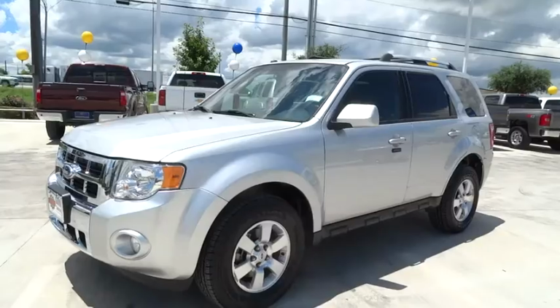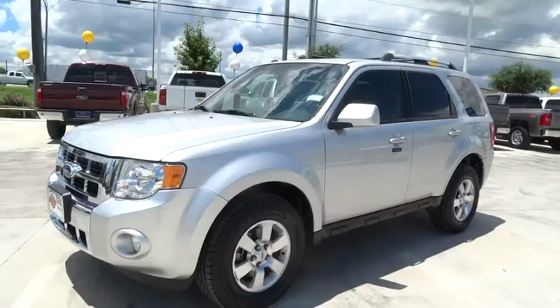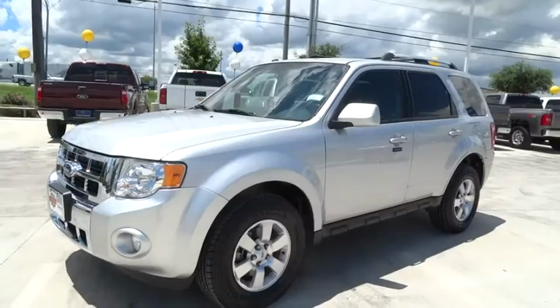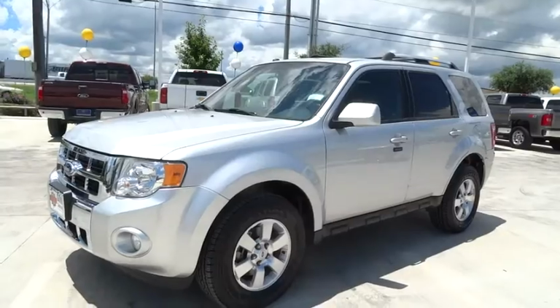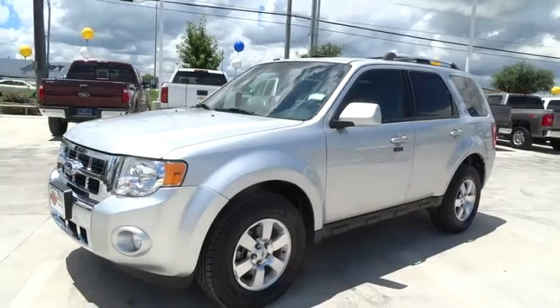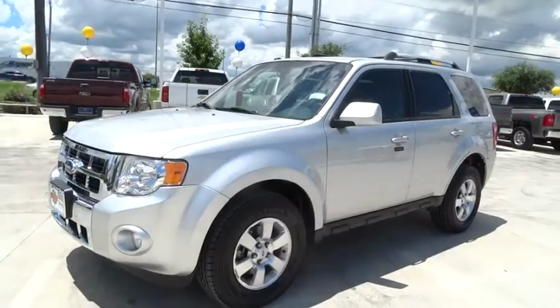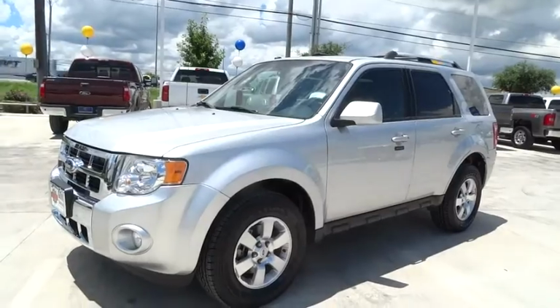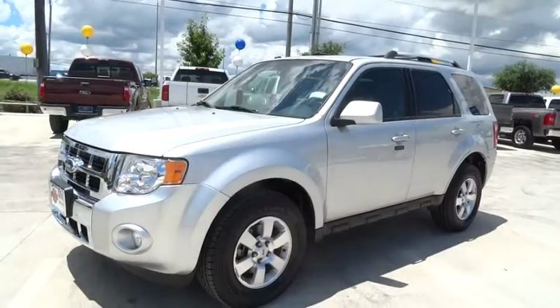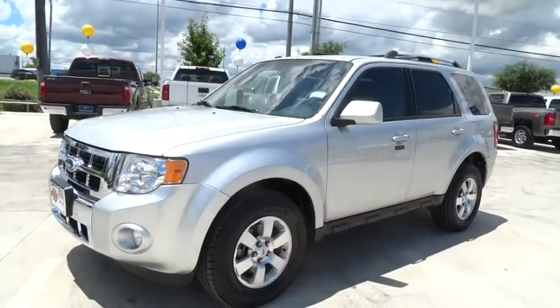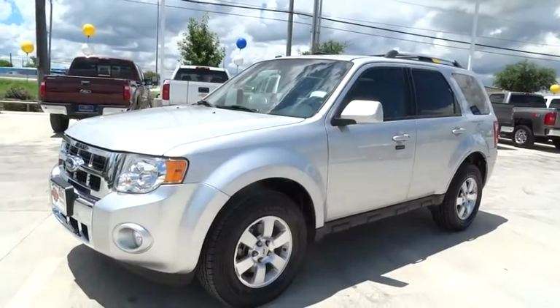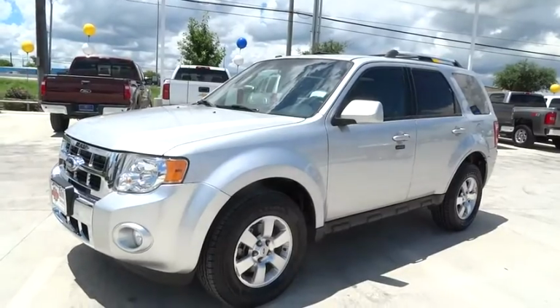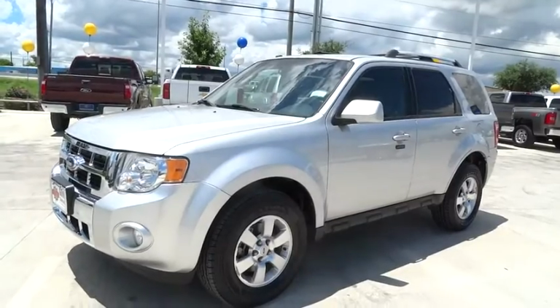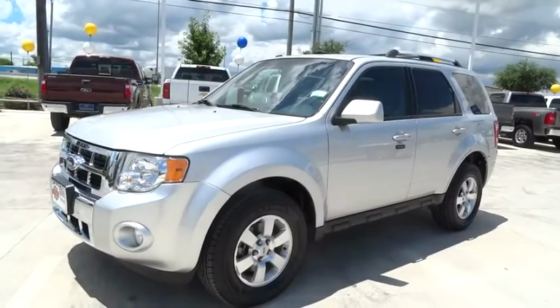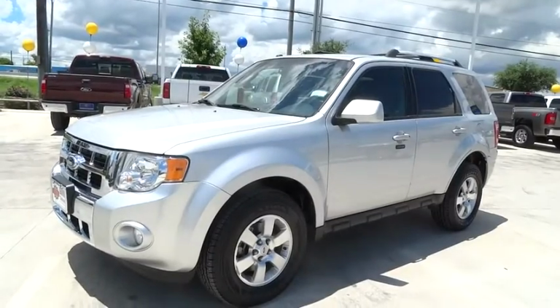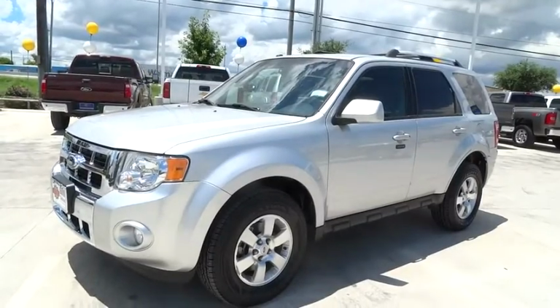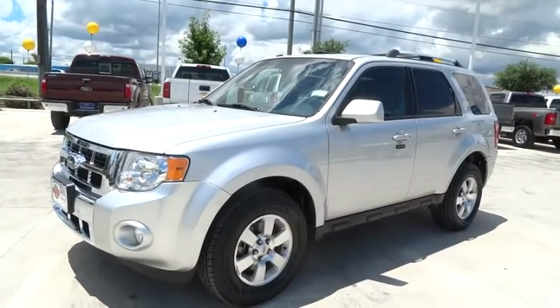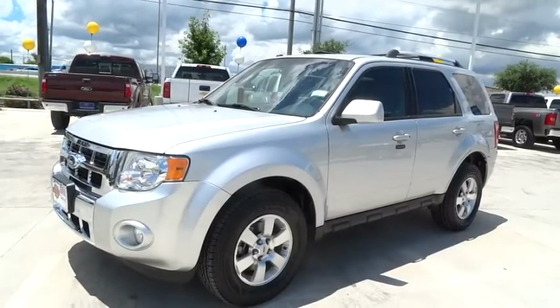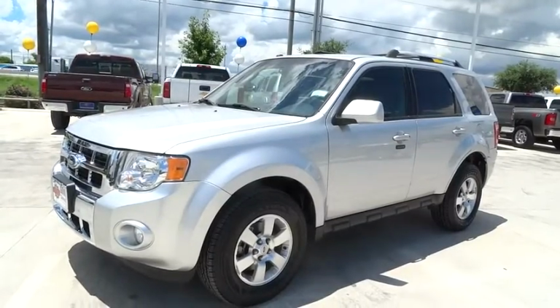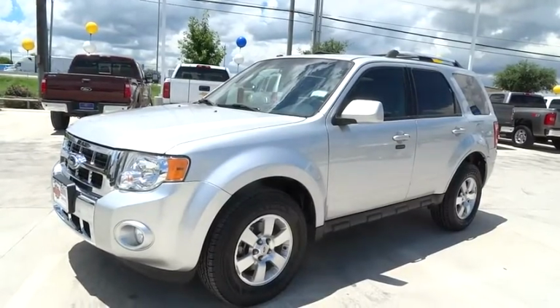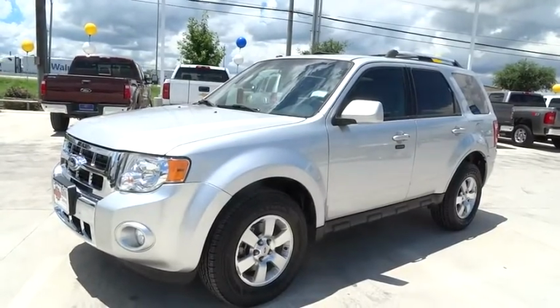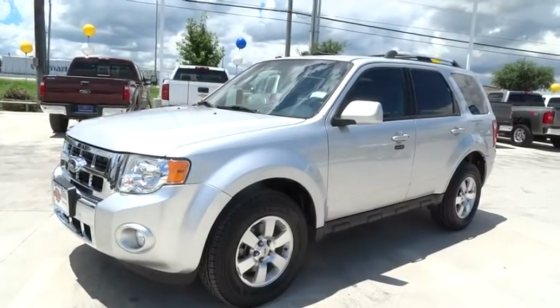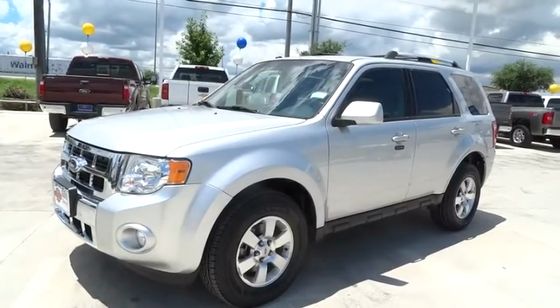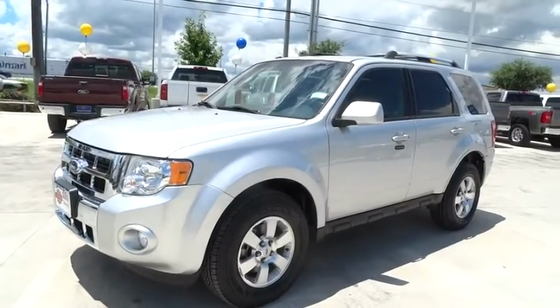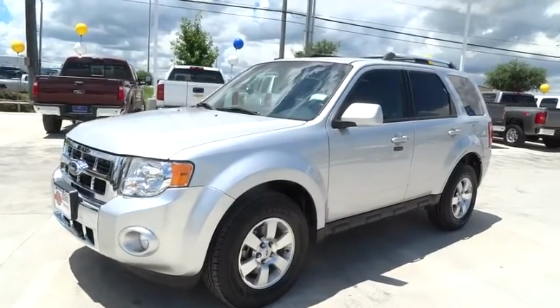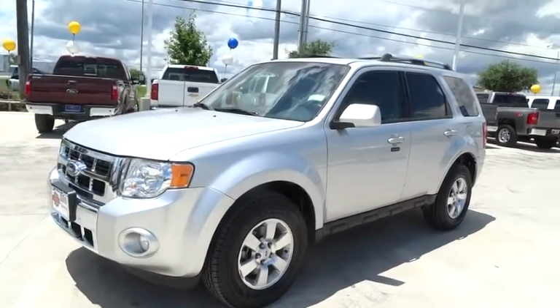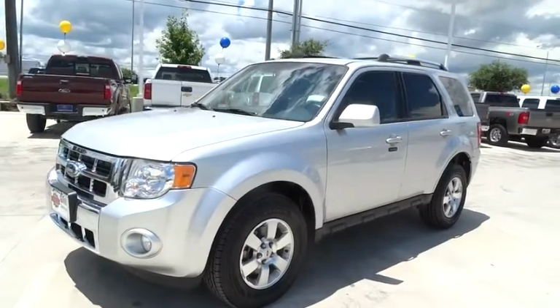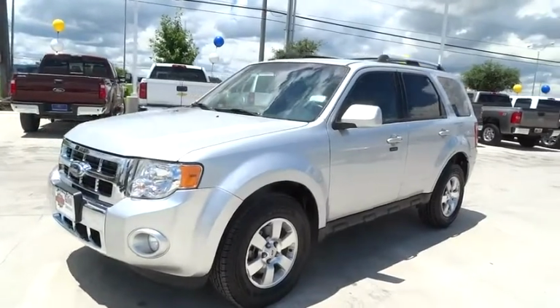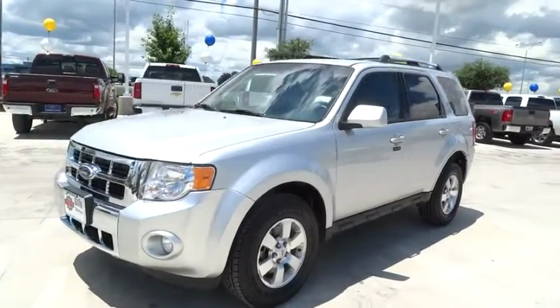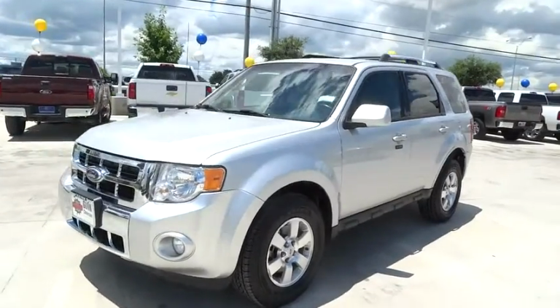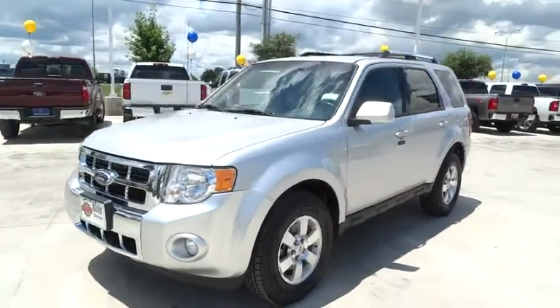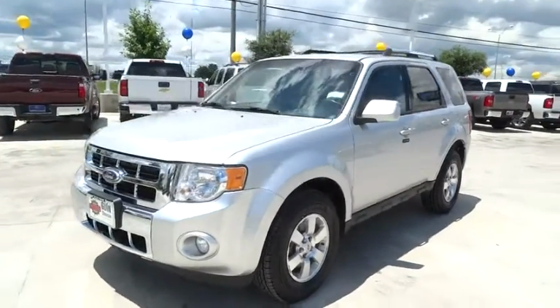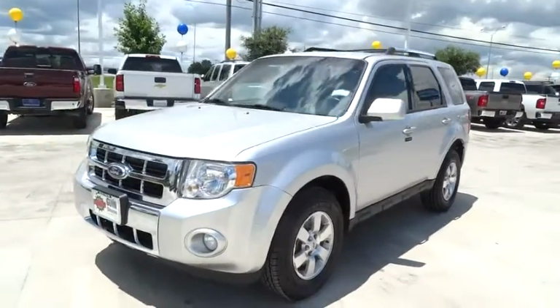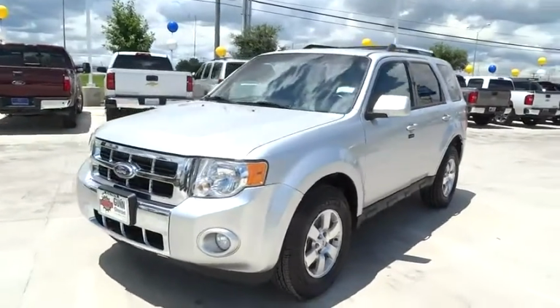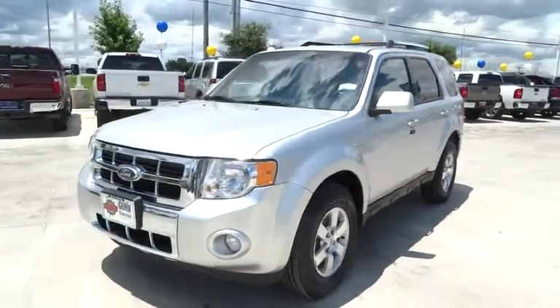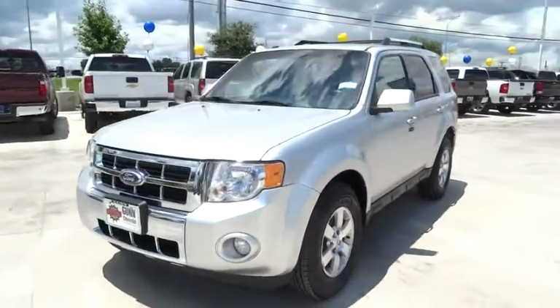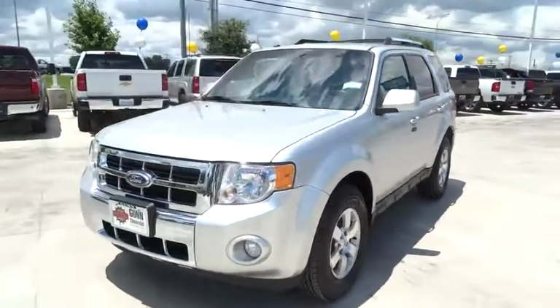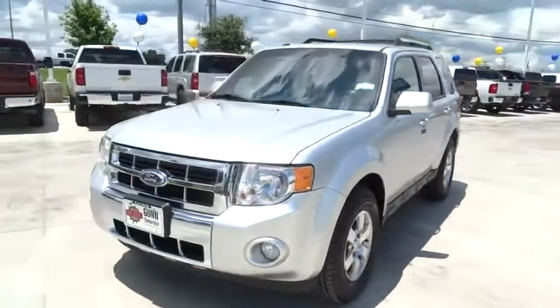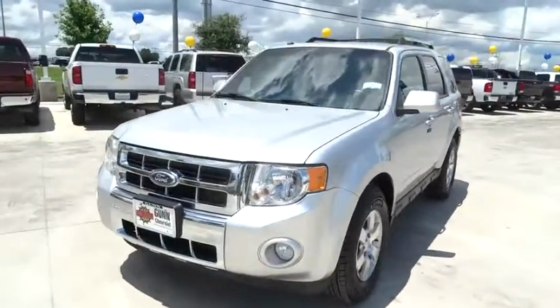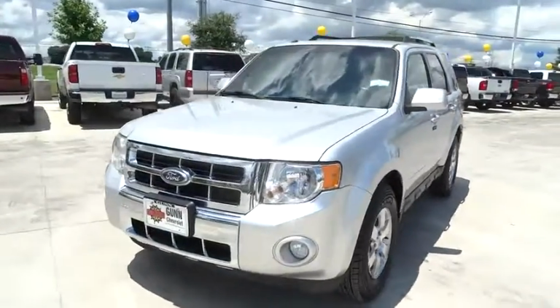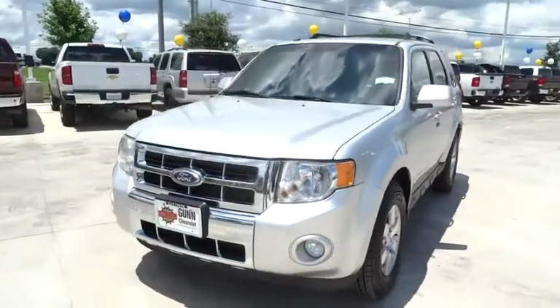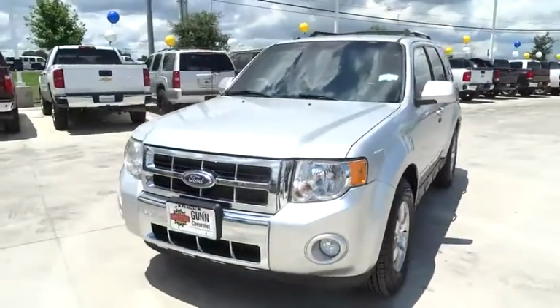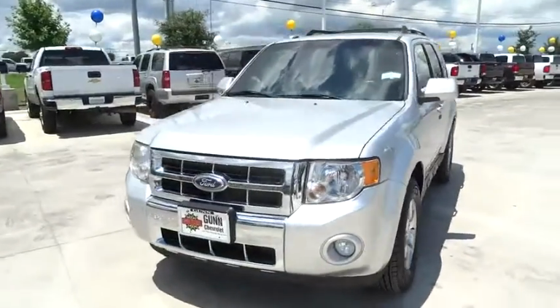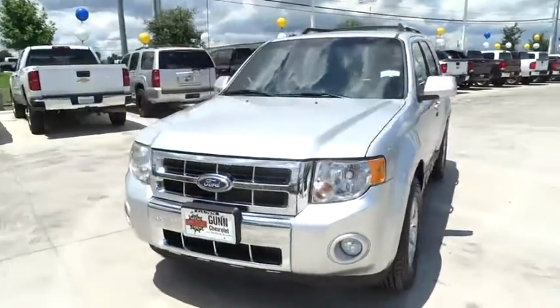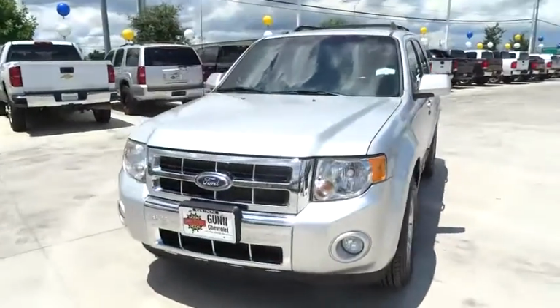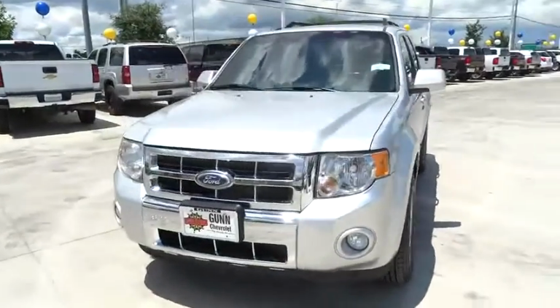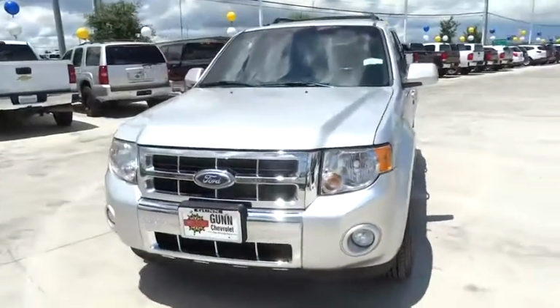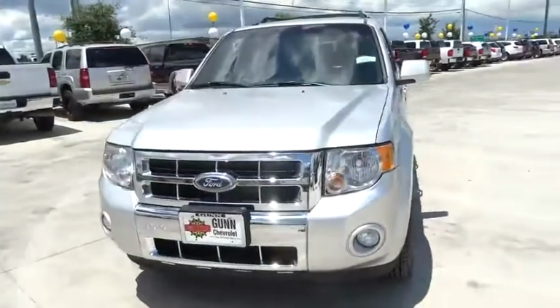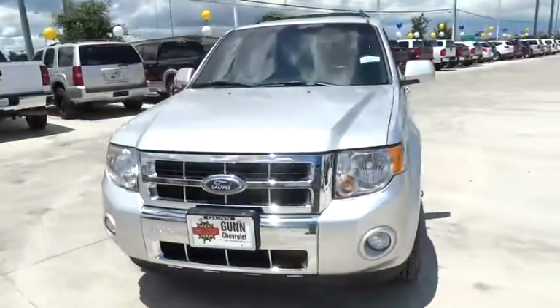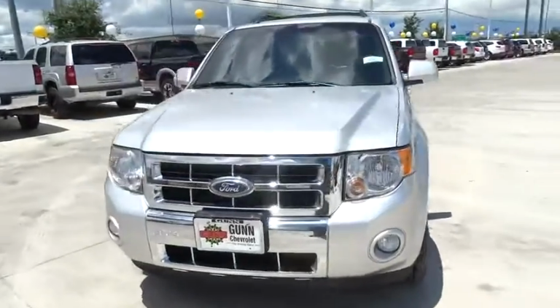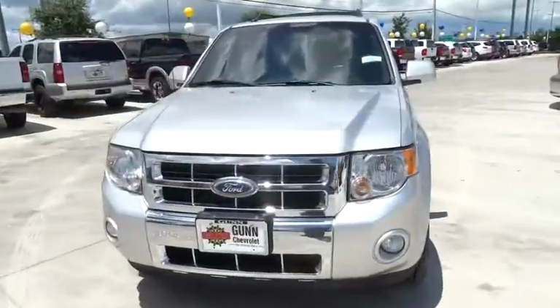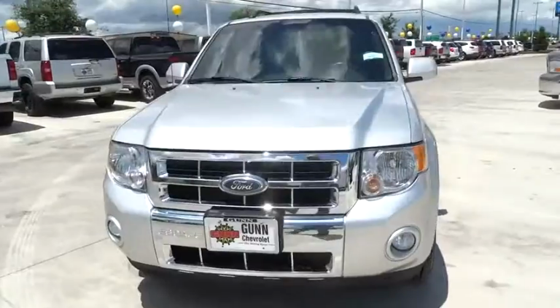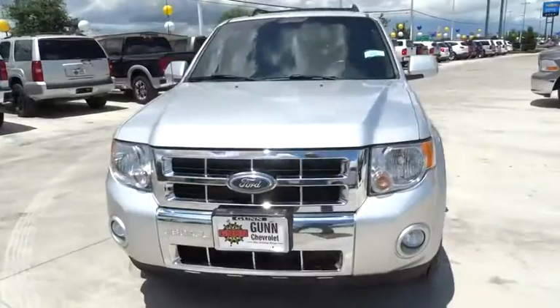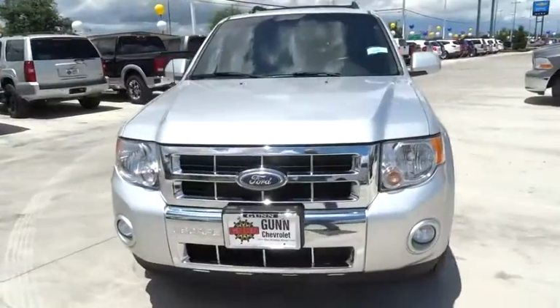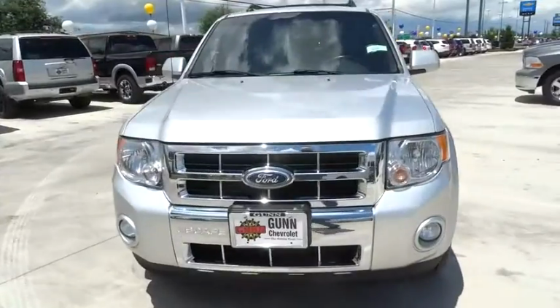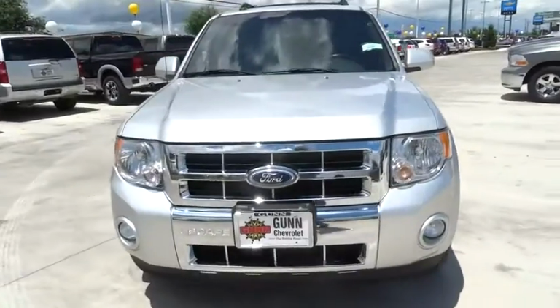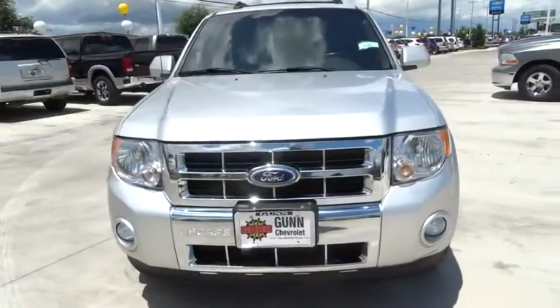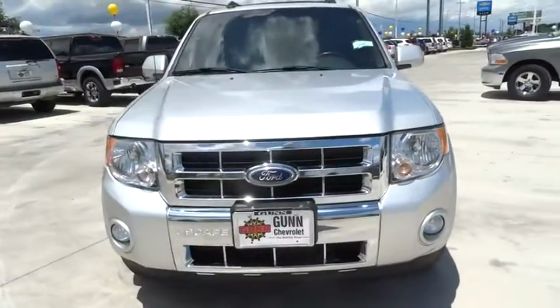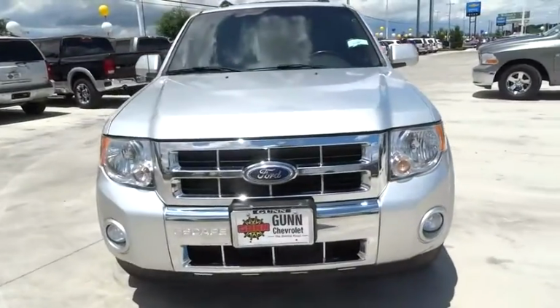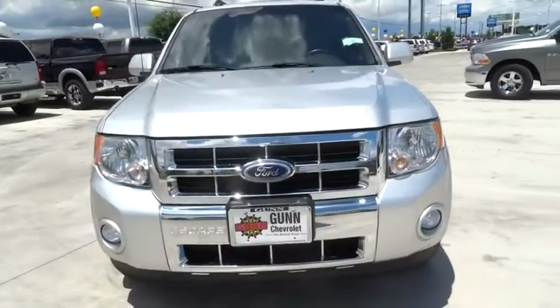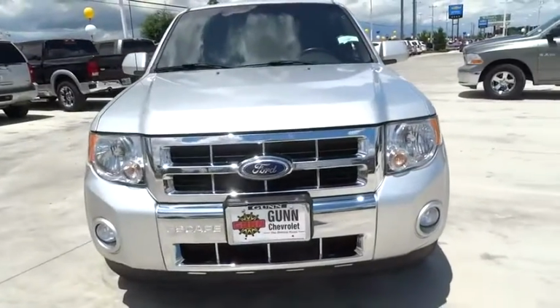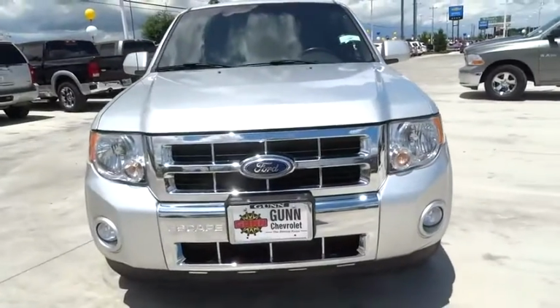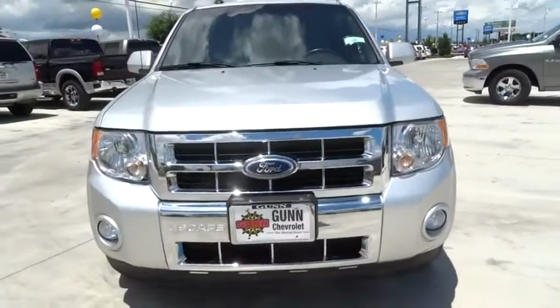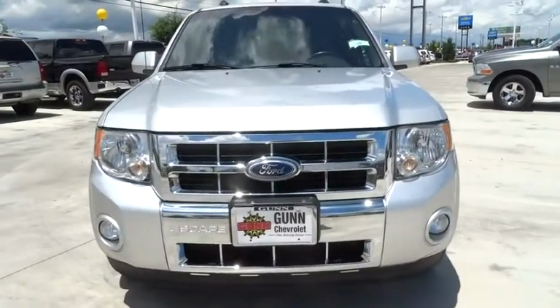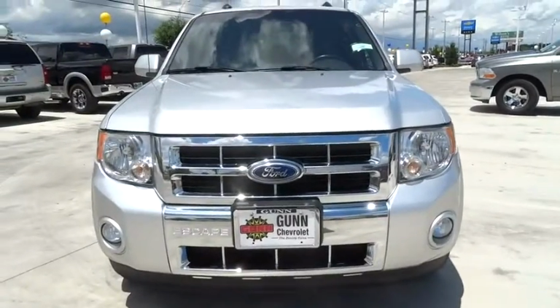2011 Escape. Gas engines flex, tow, sip, and go with Ford Escape.